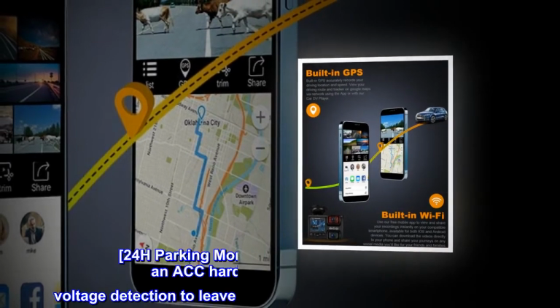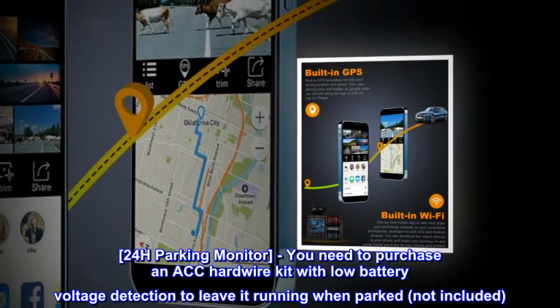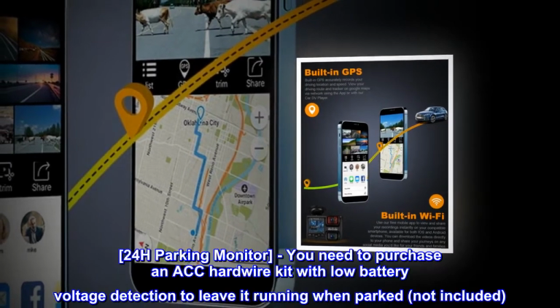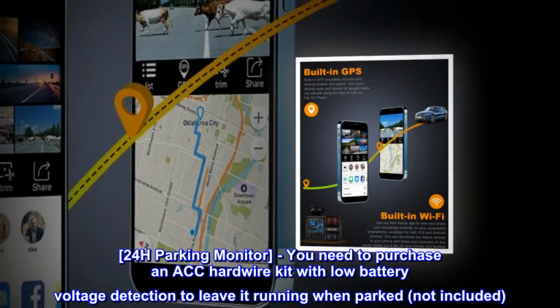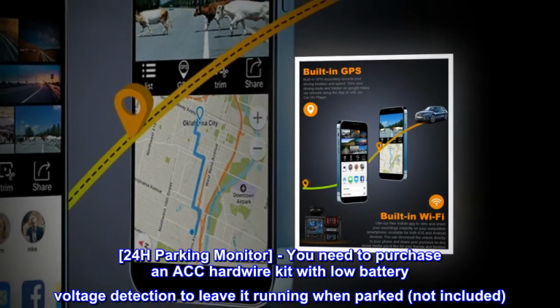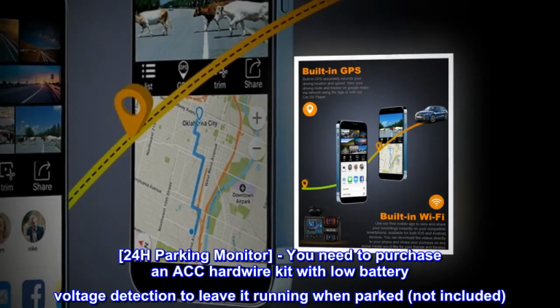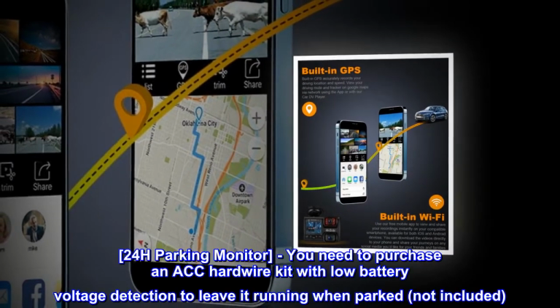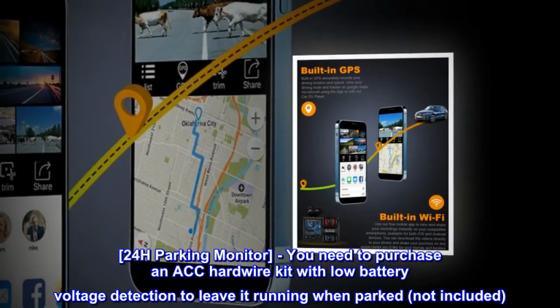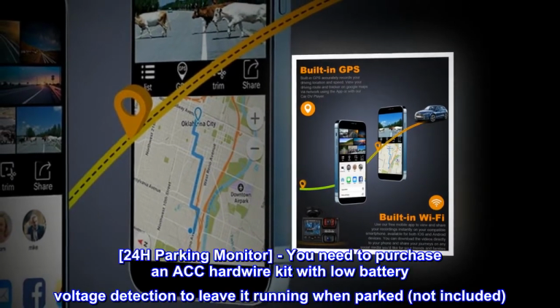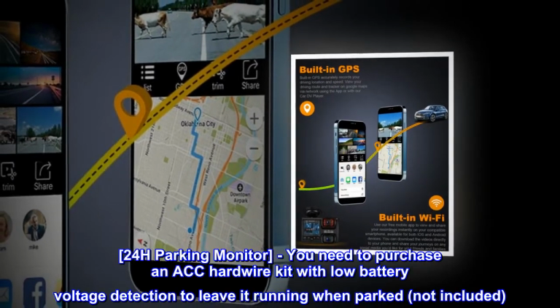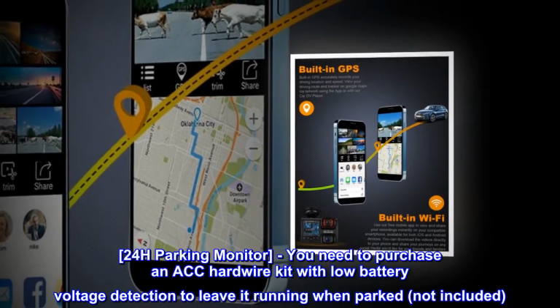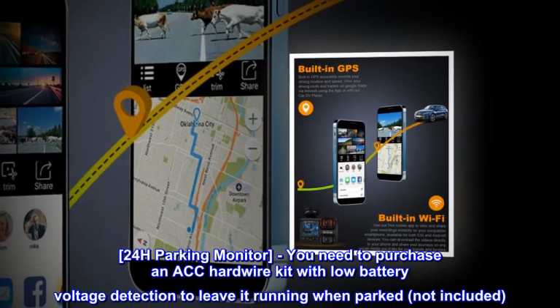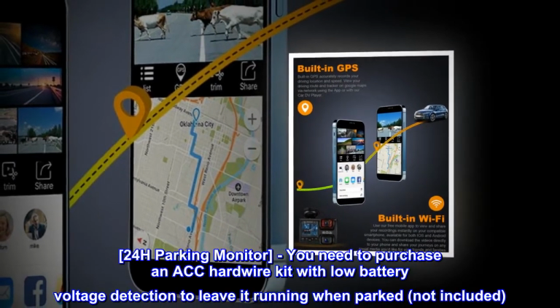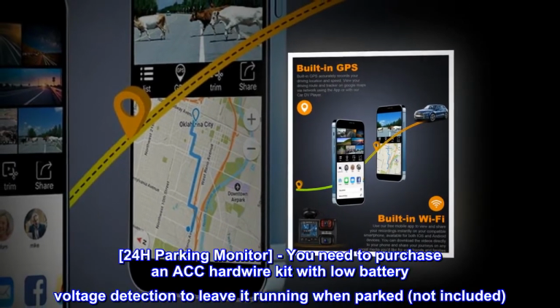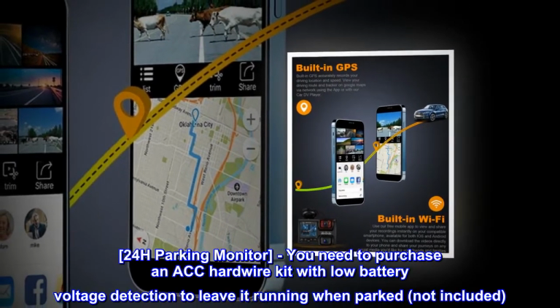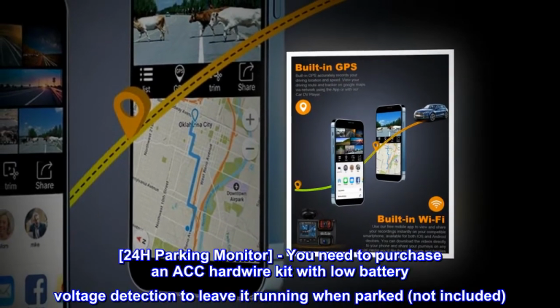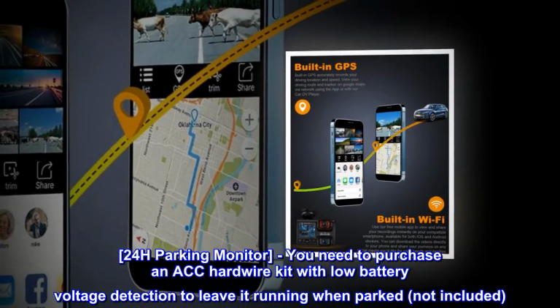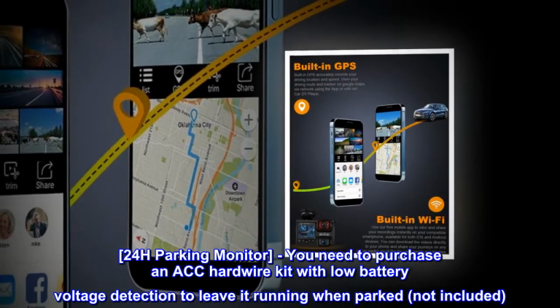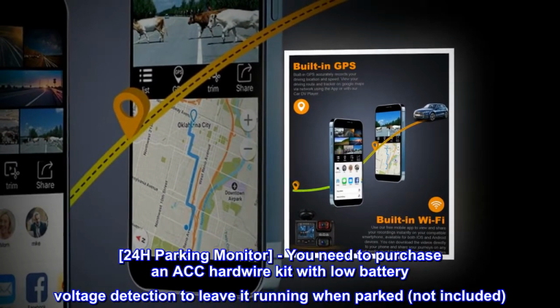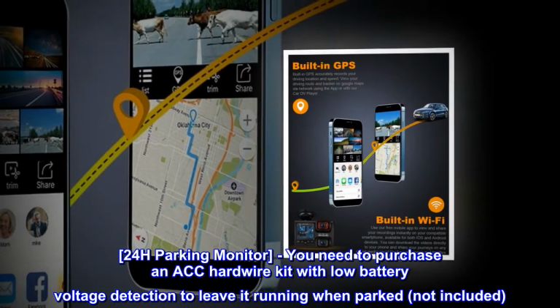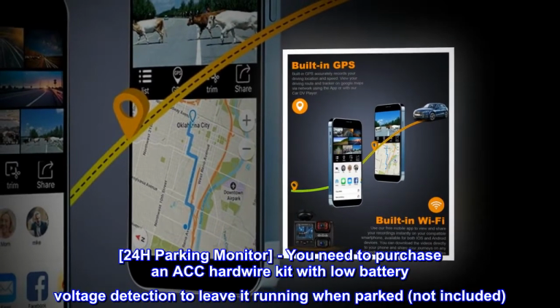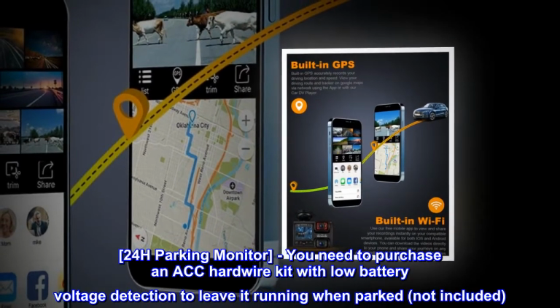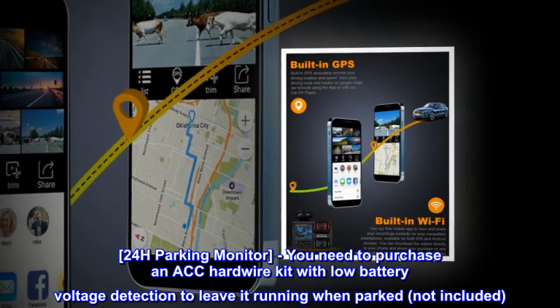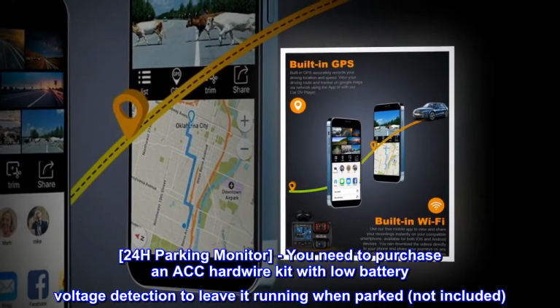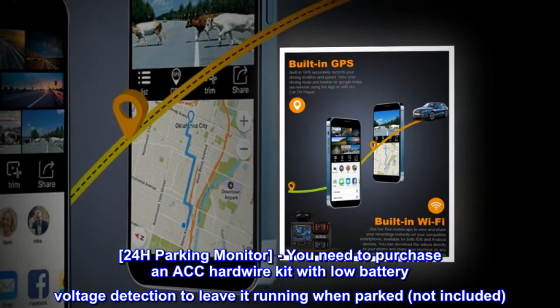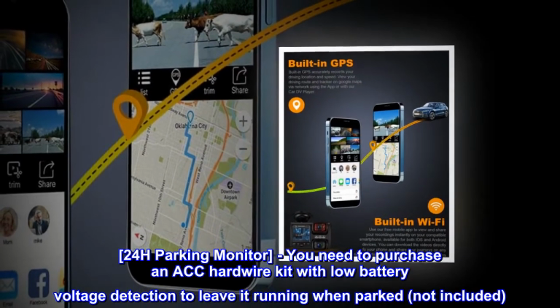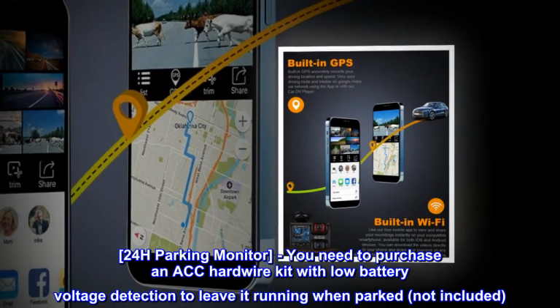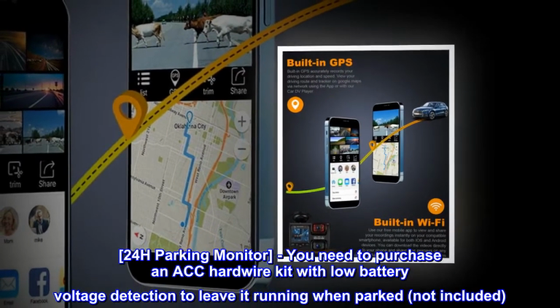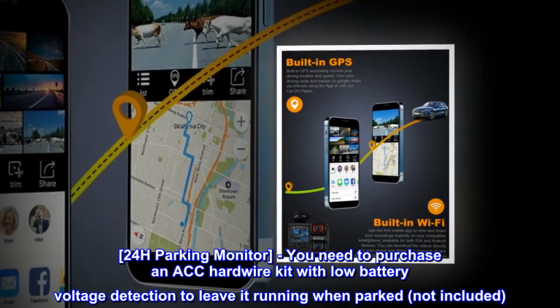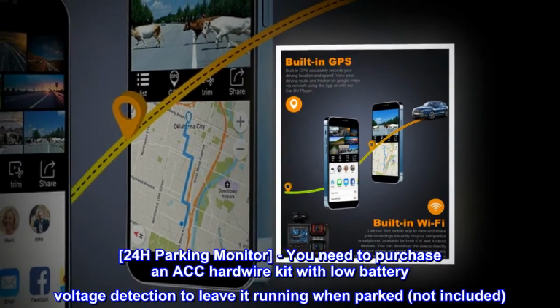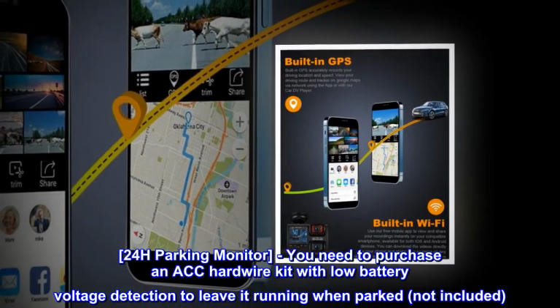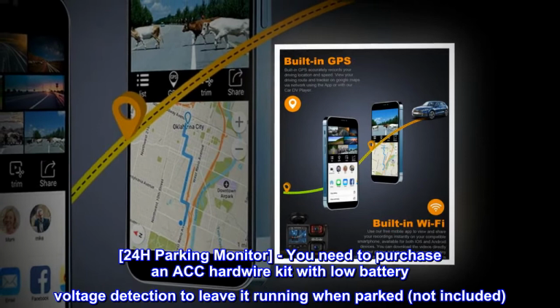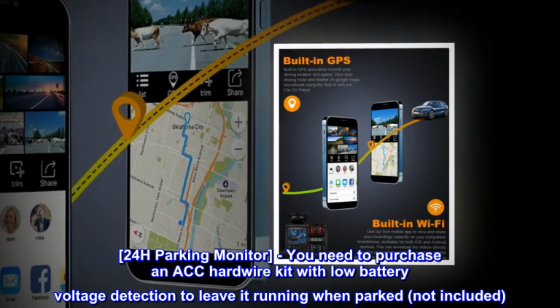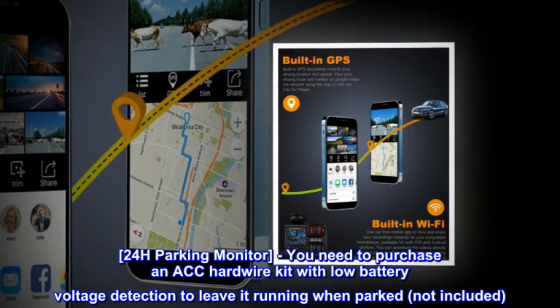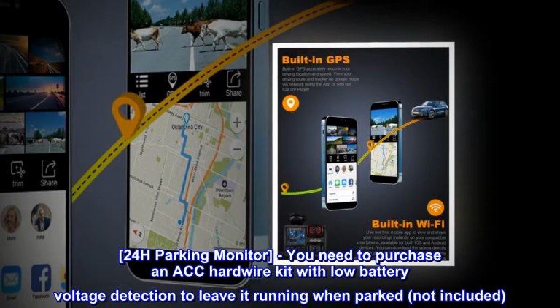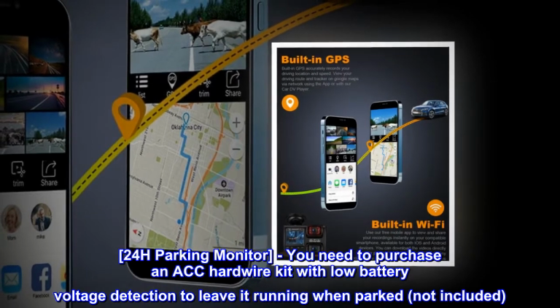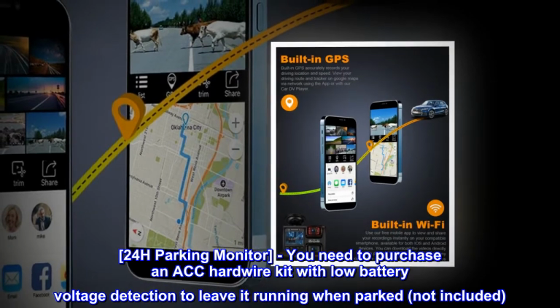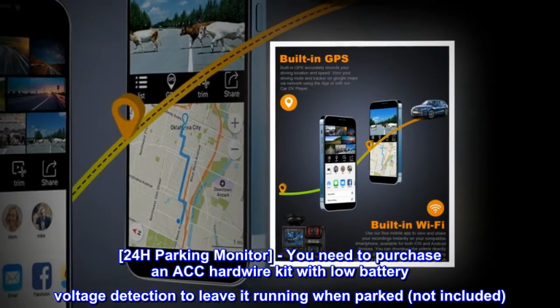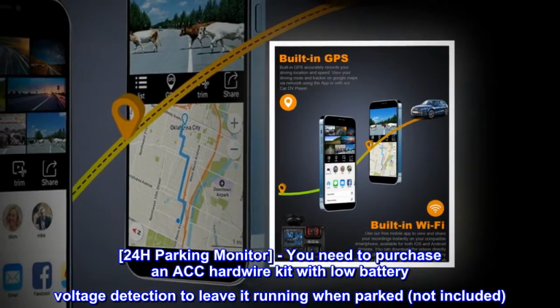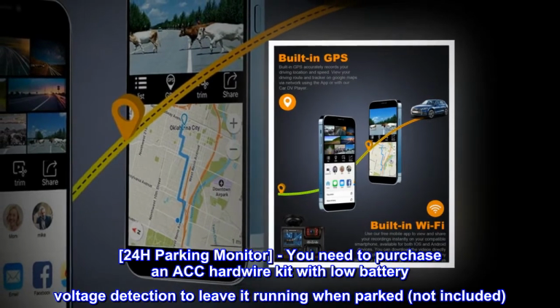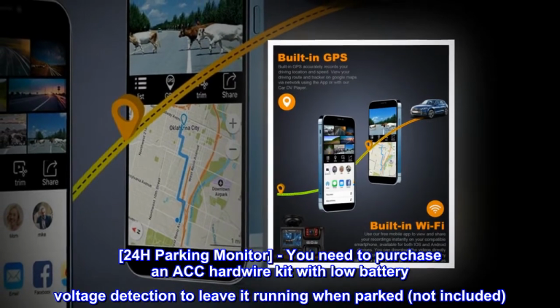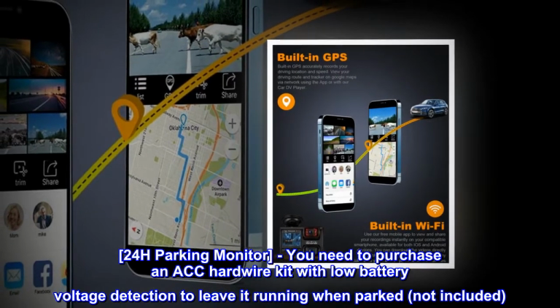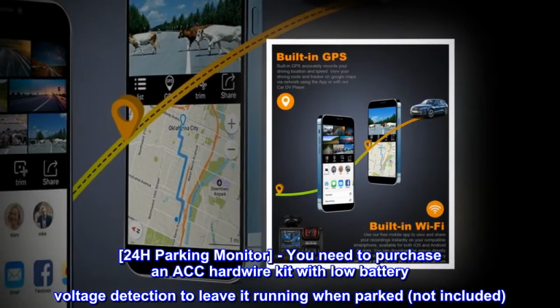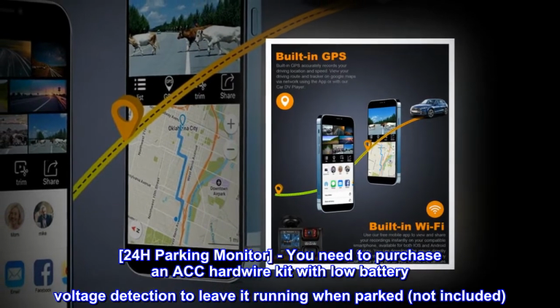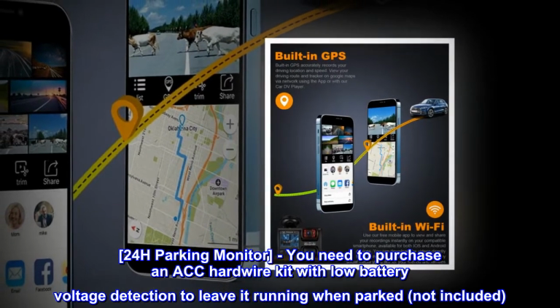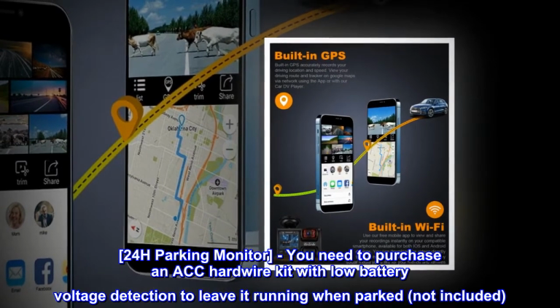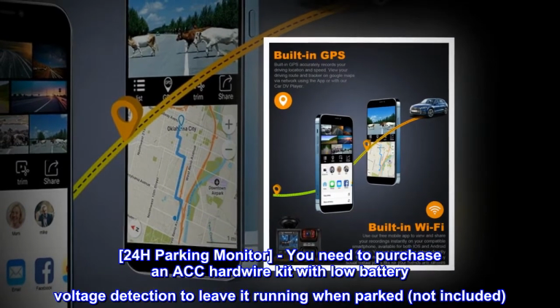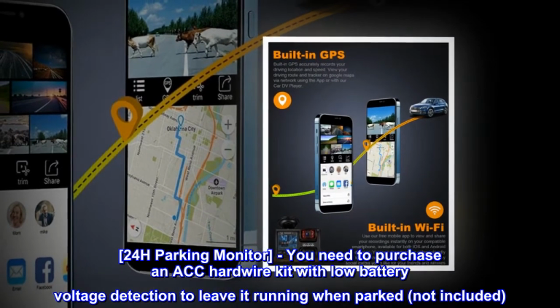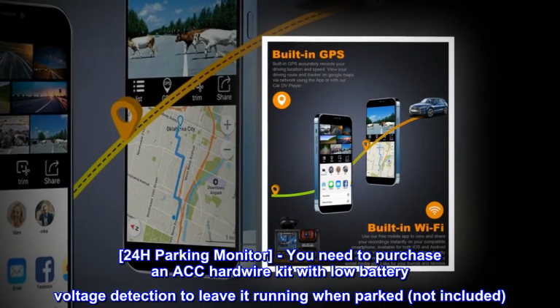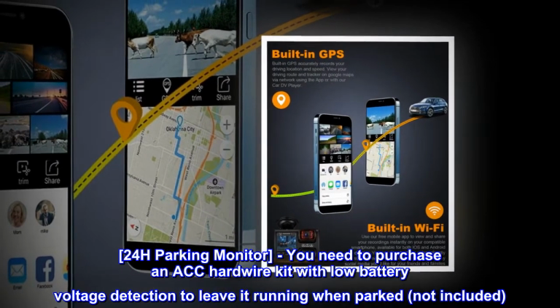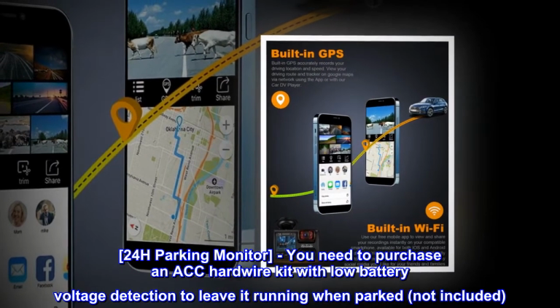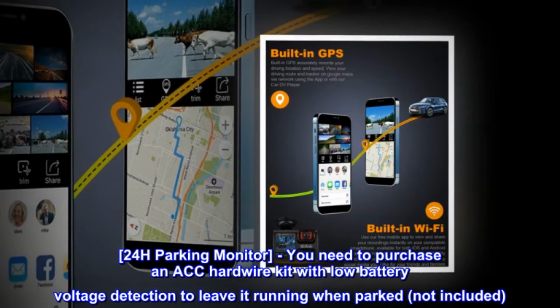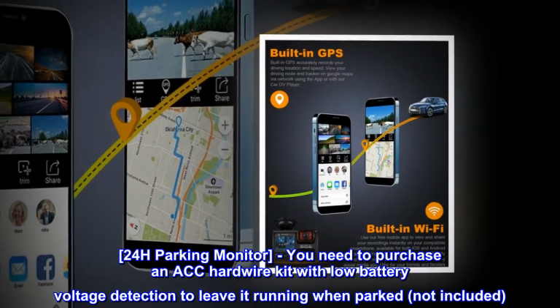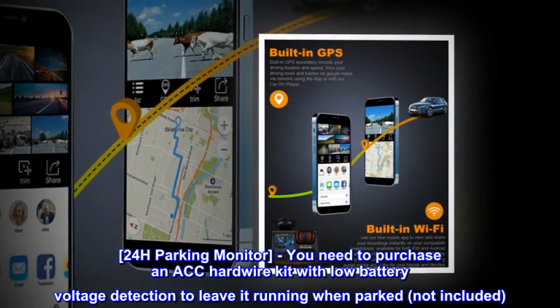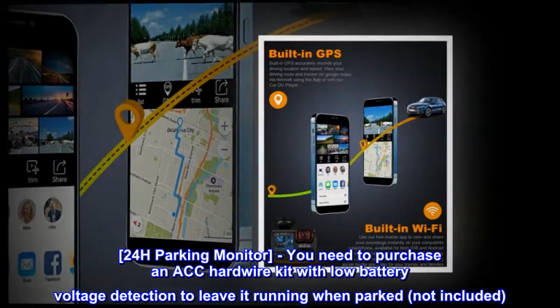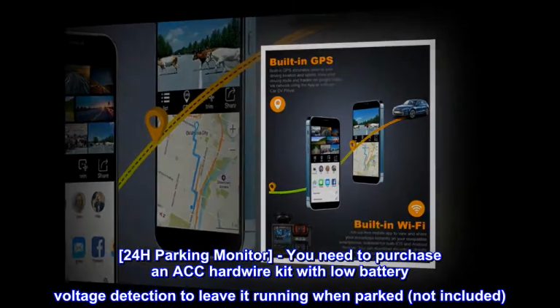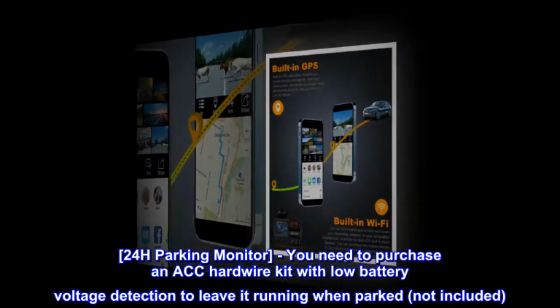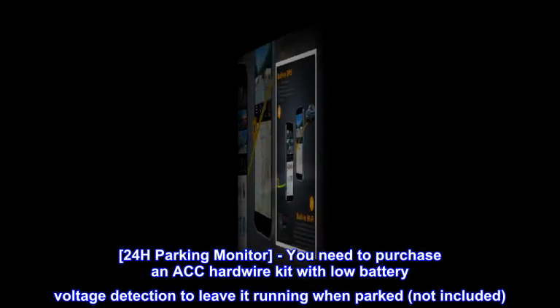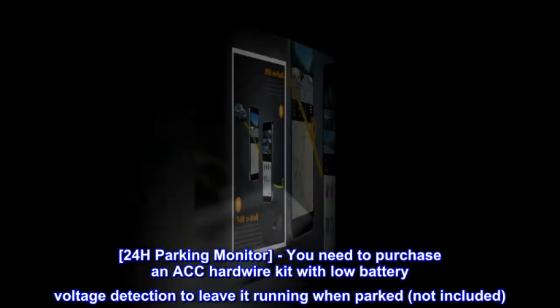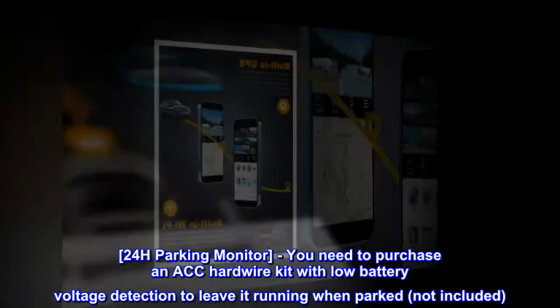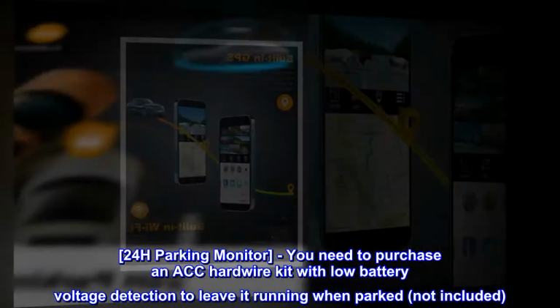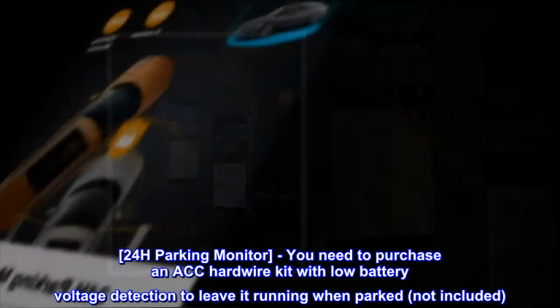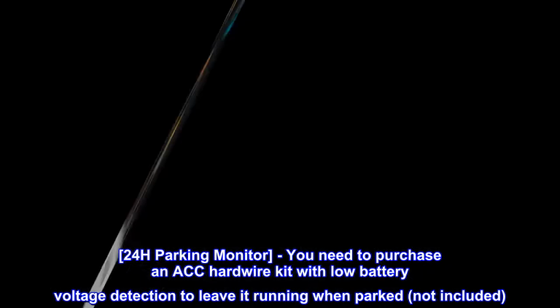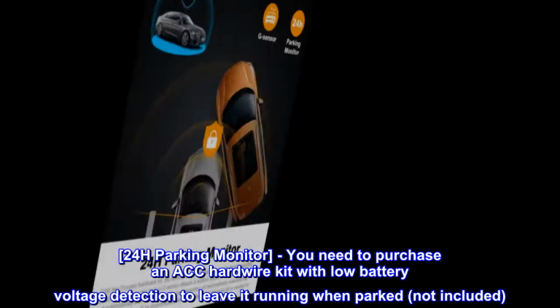24-hour parking monitor. You need to purchase an ACC hardwire kit with low battery voltage detection to leave it running when parked — not included.